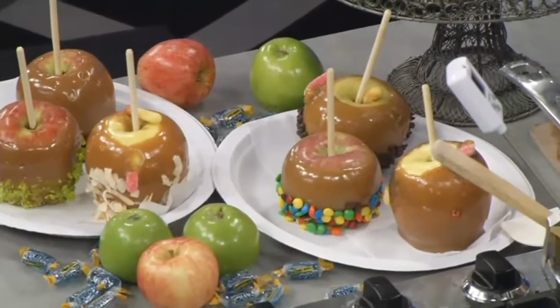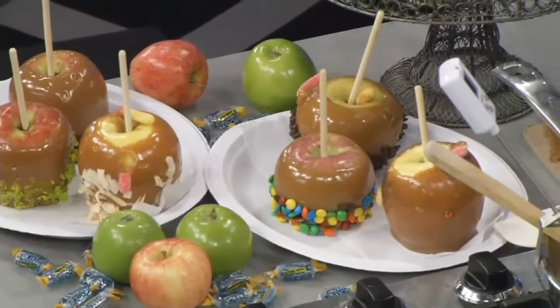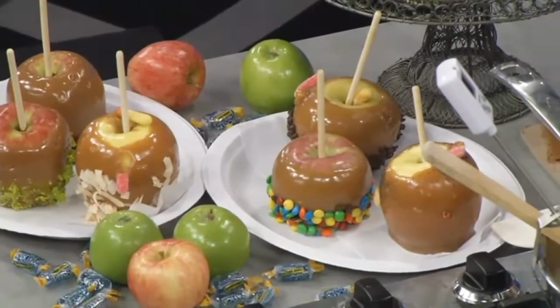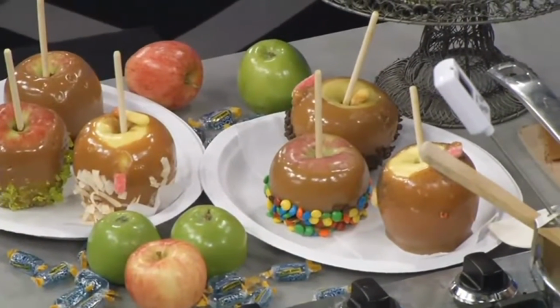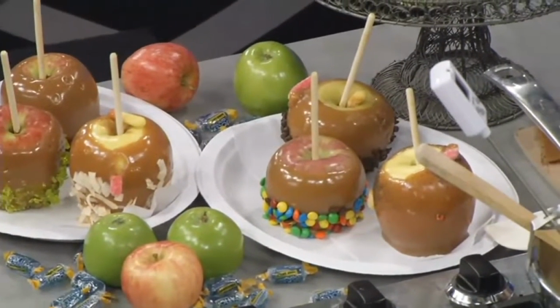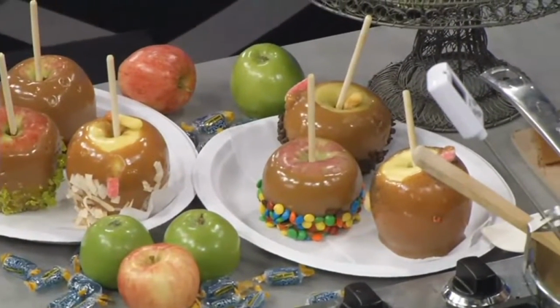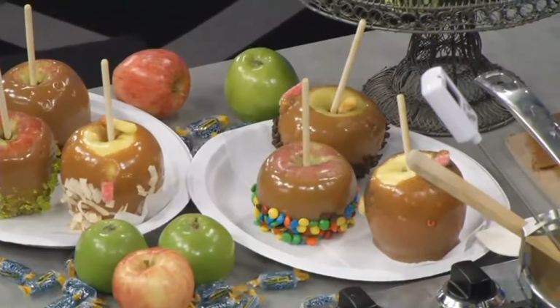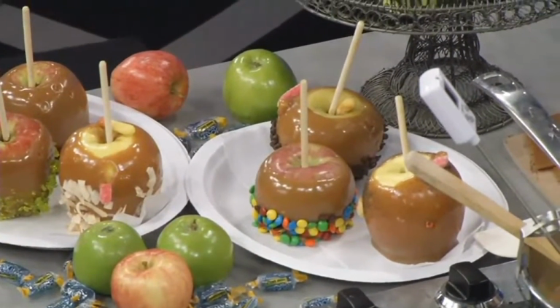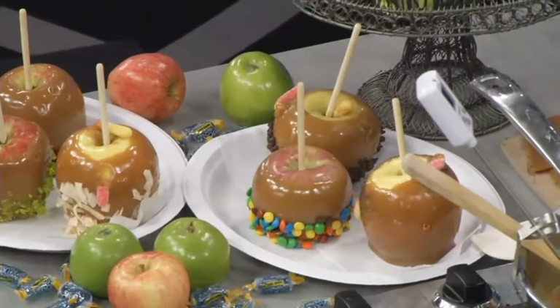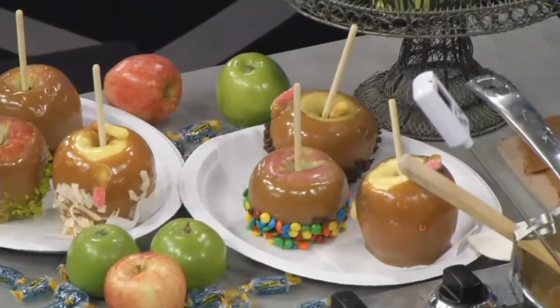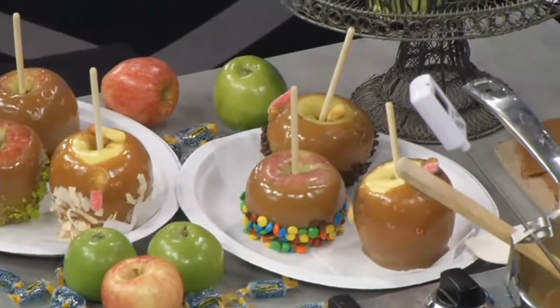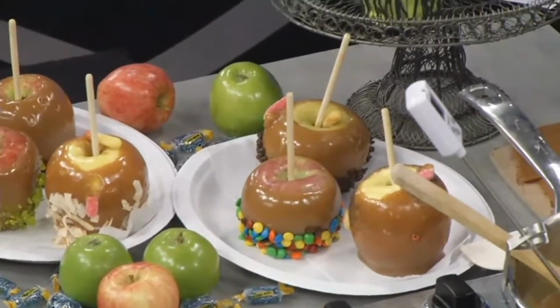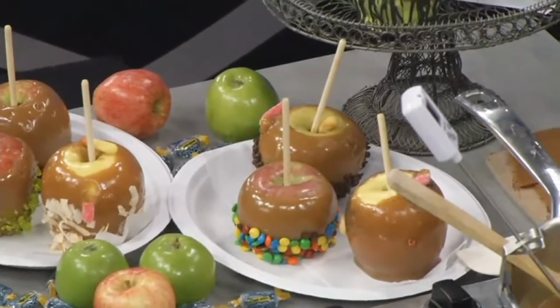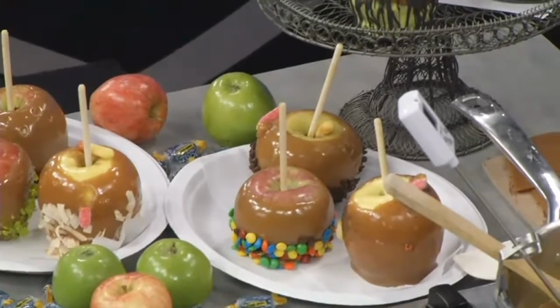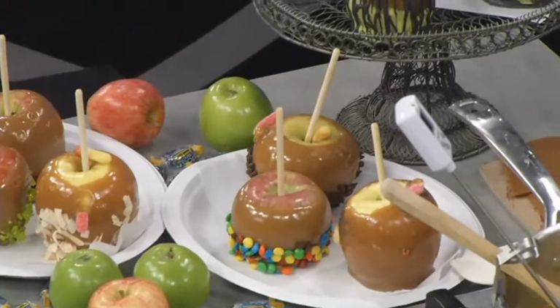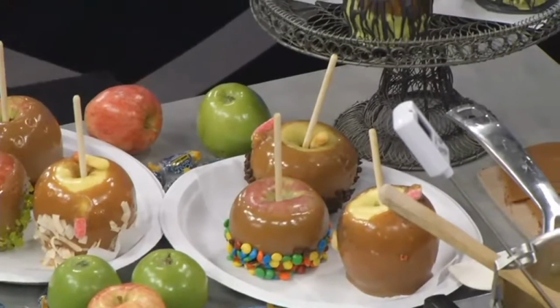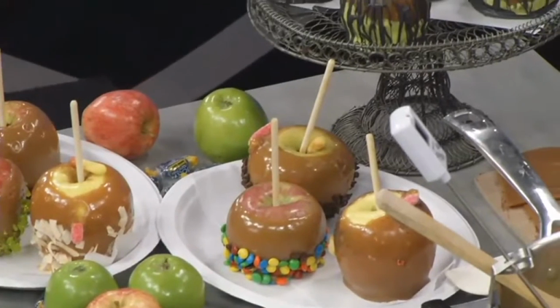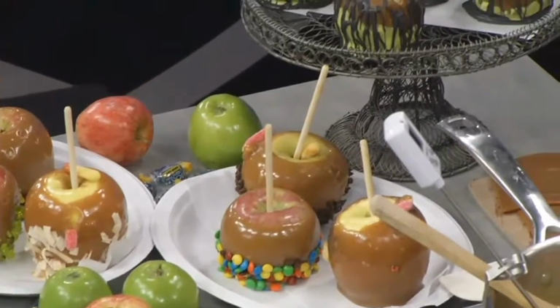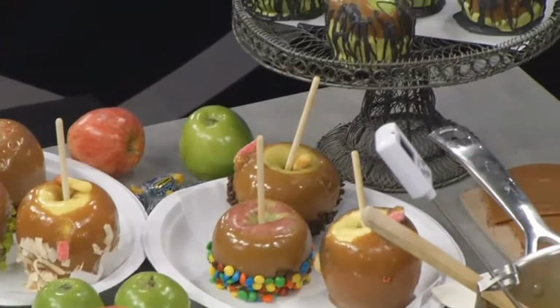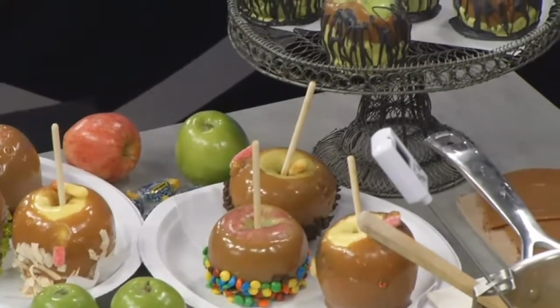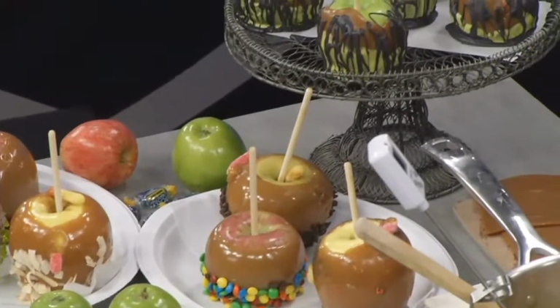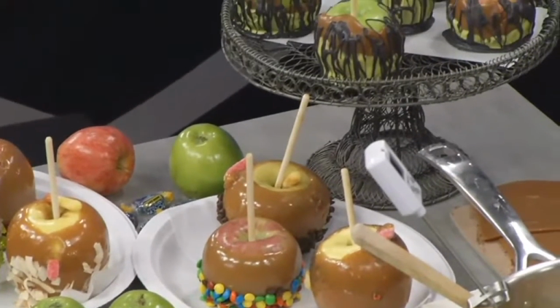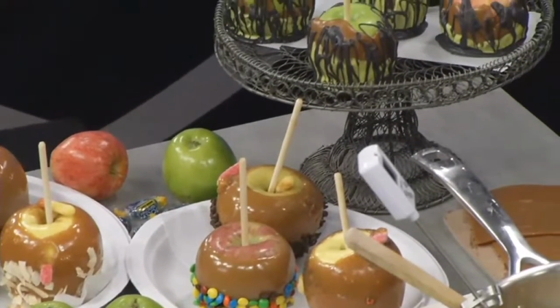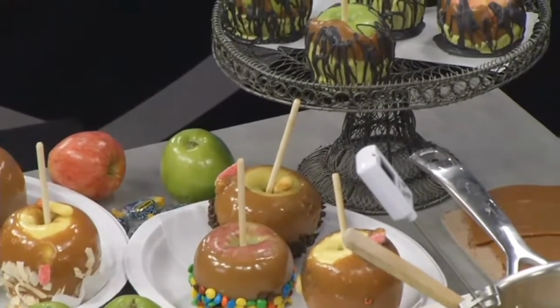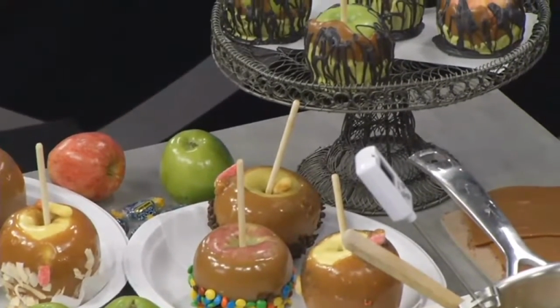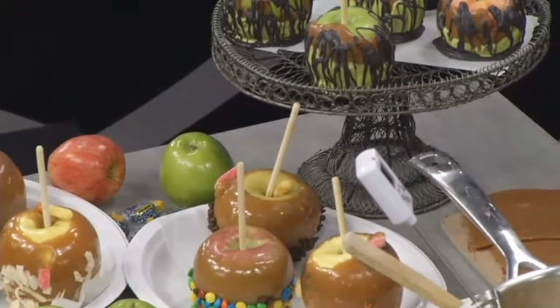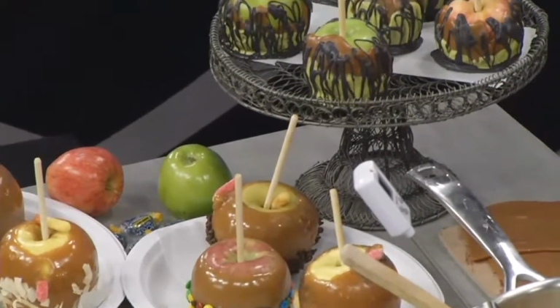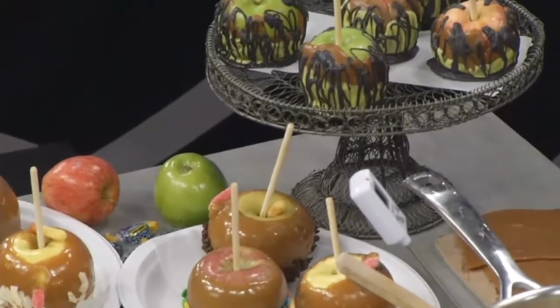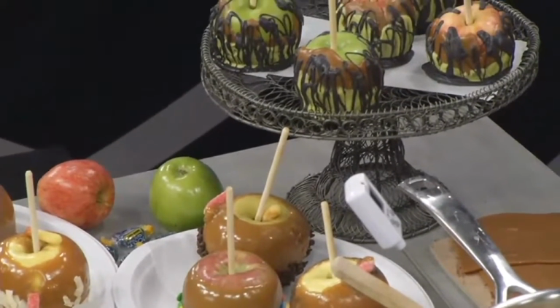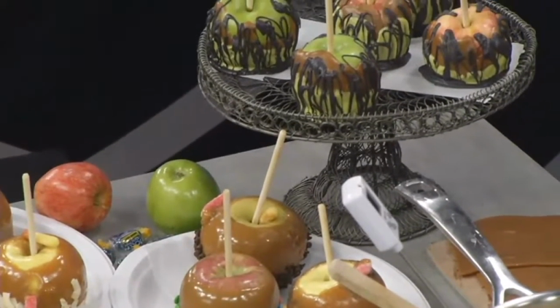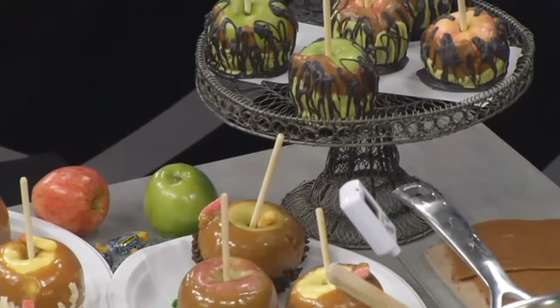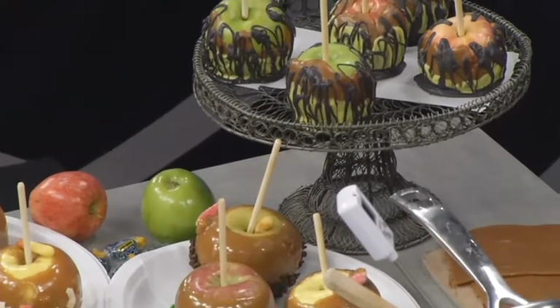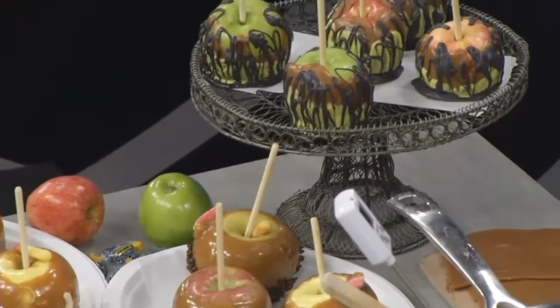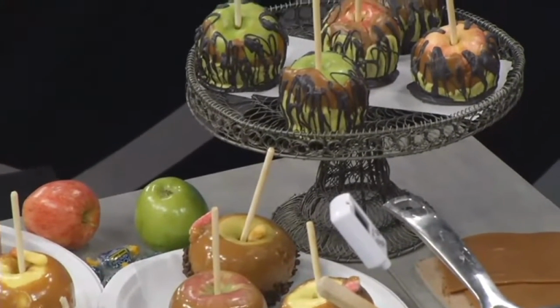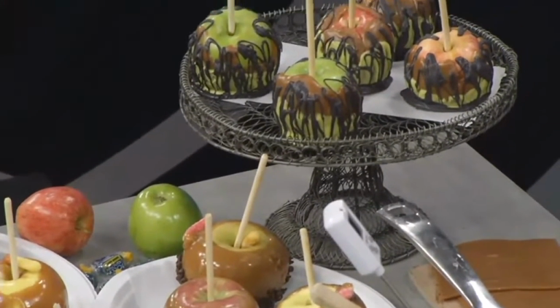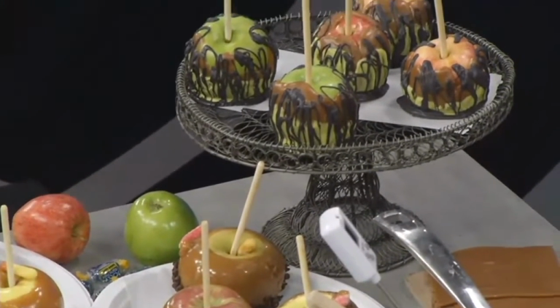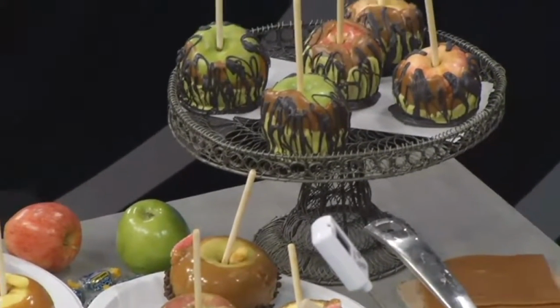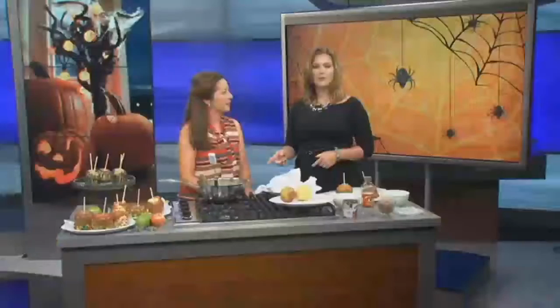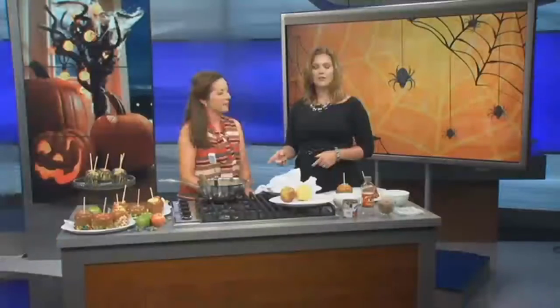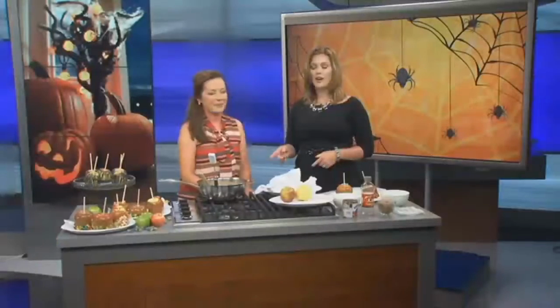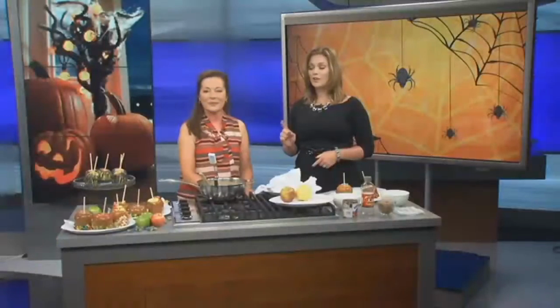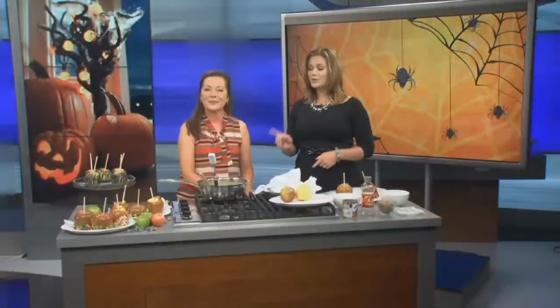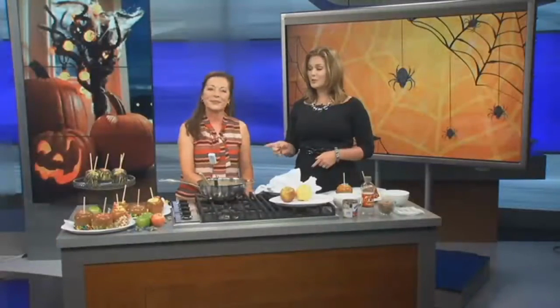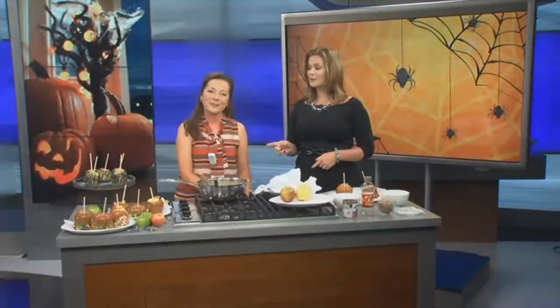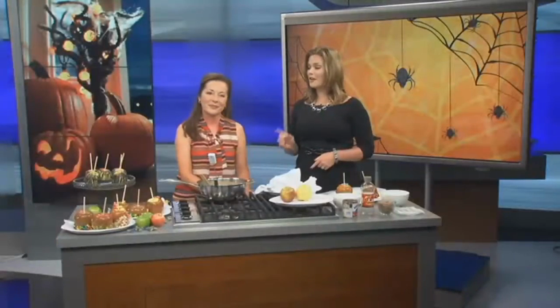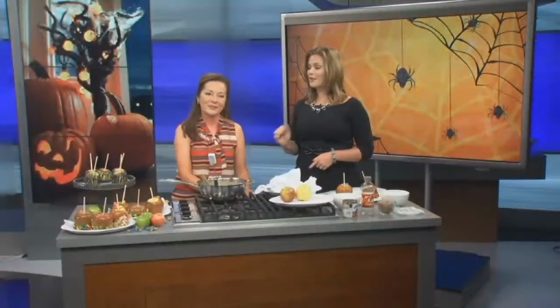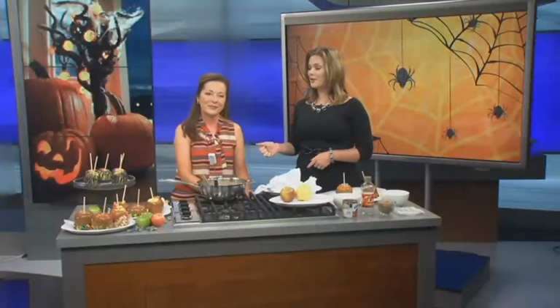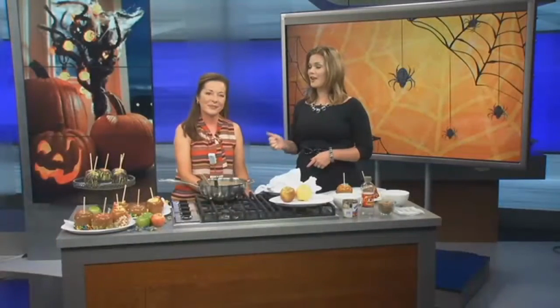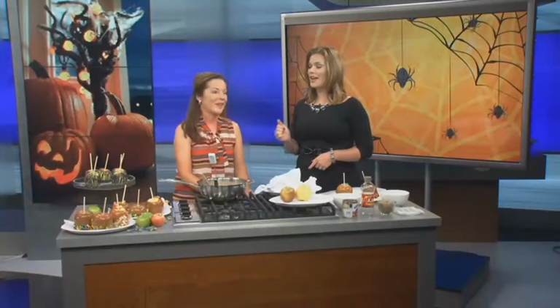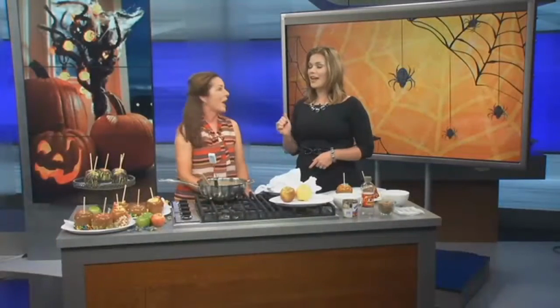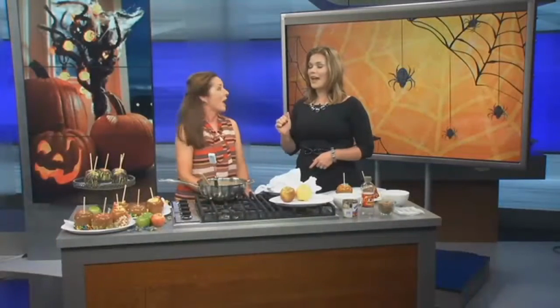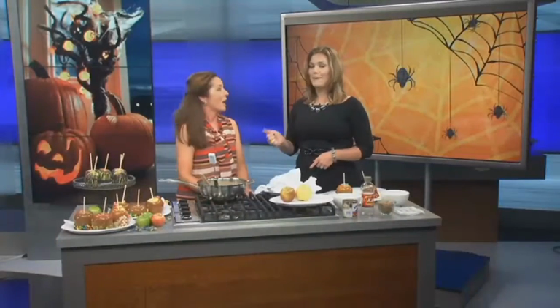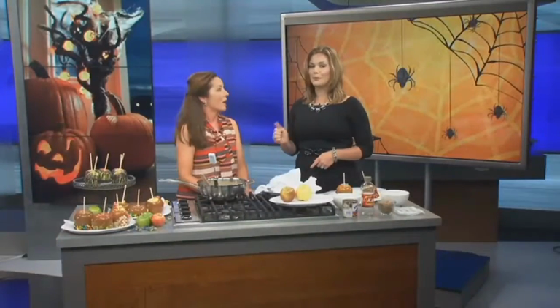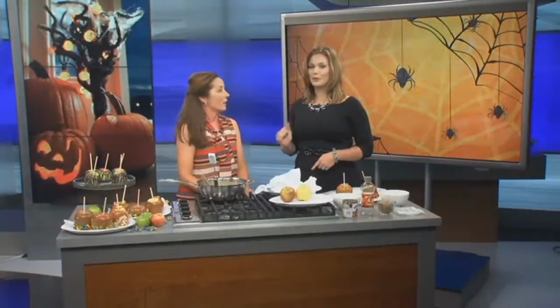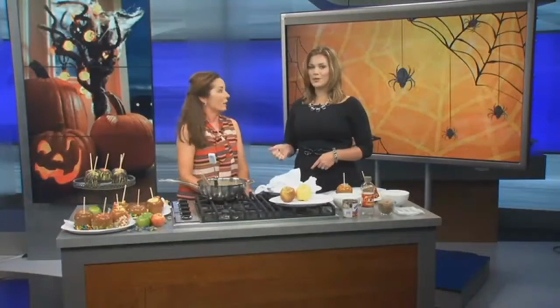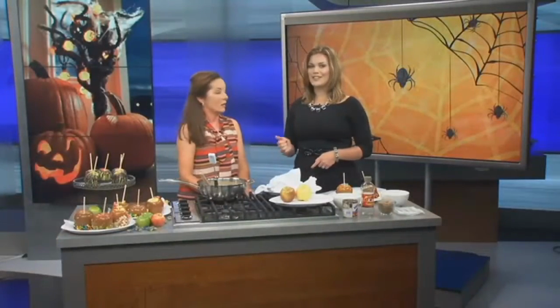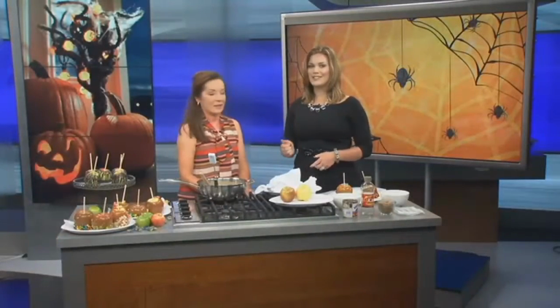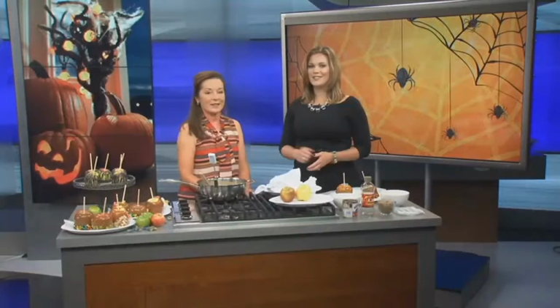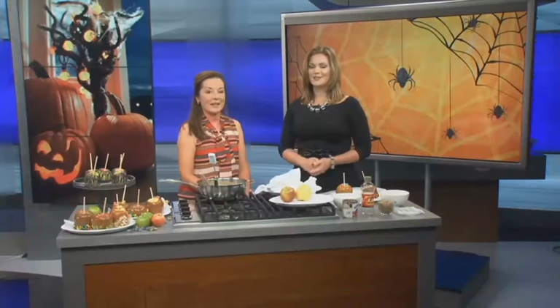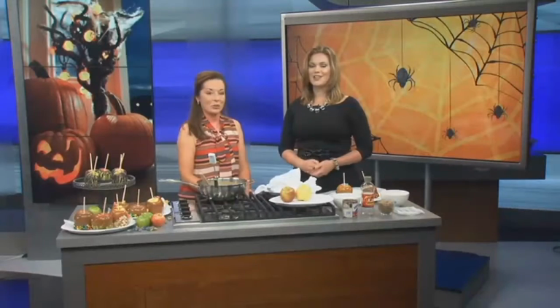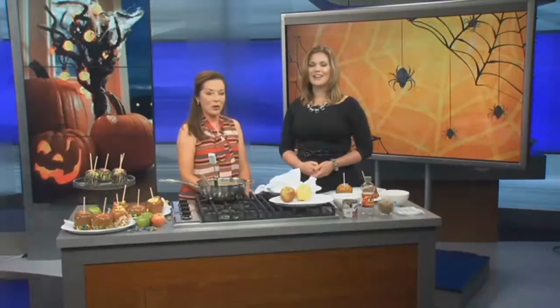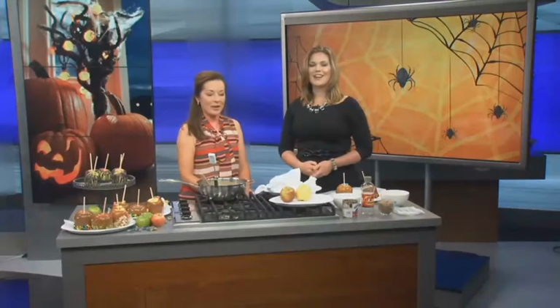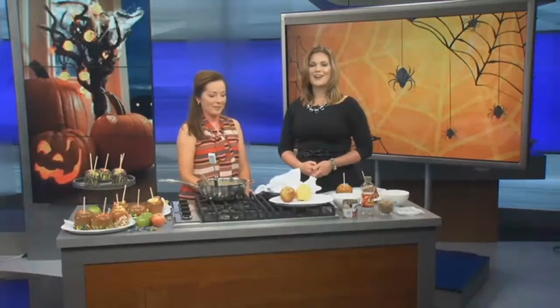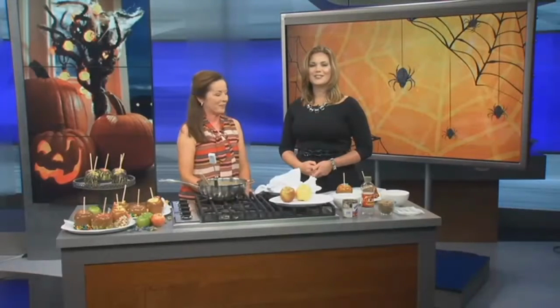Thanks so much for being with us this morning. You're welcome. The recipe for the caramel will be up on our website after 9, along with some other apple treats. Check it out.